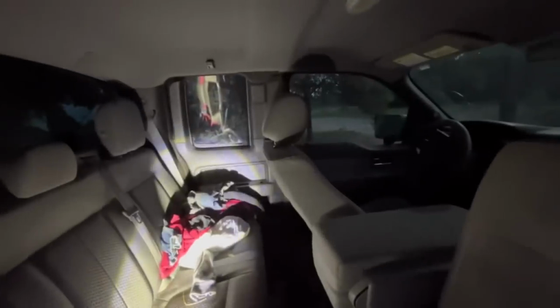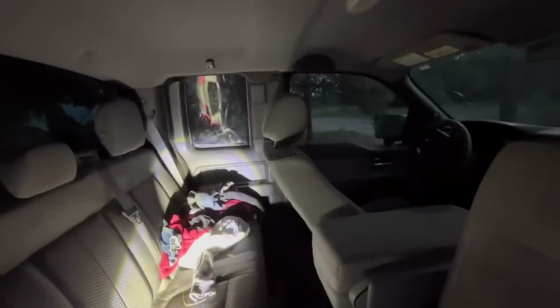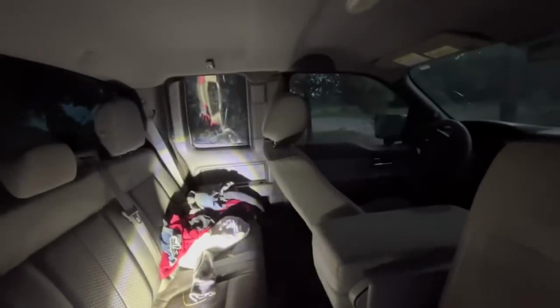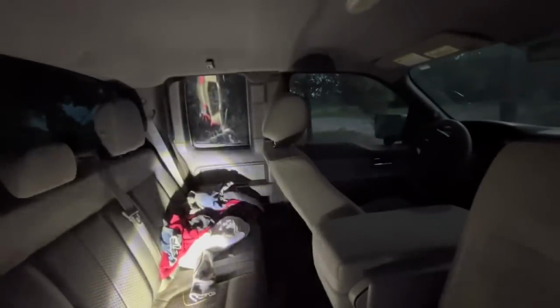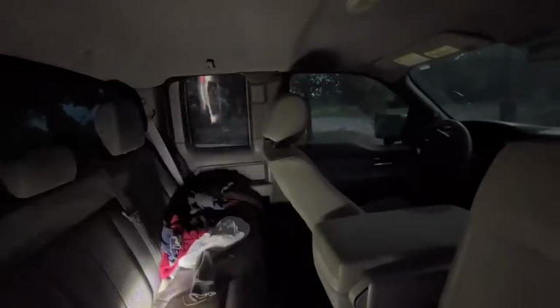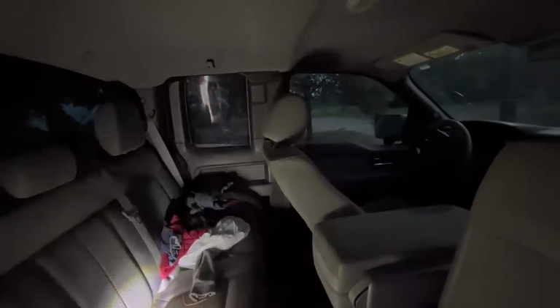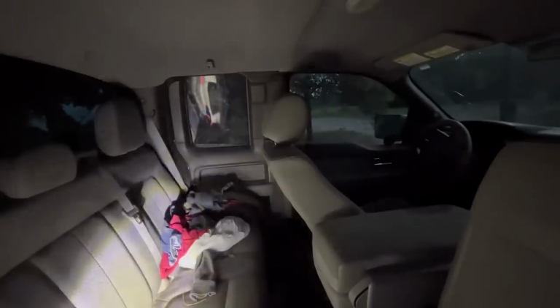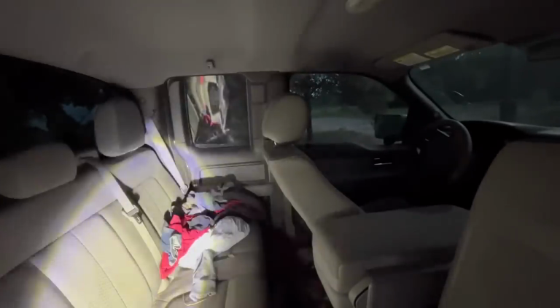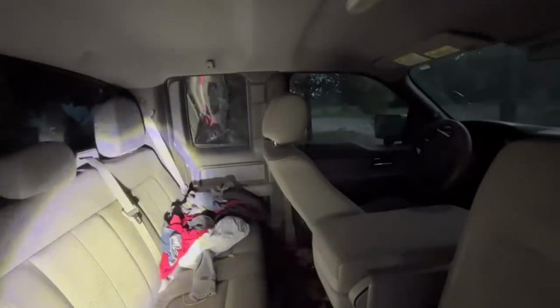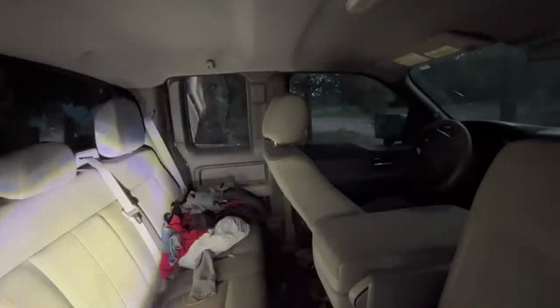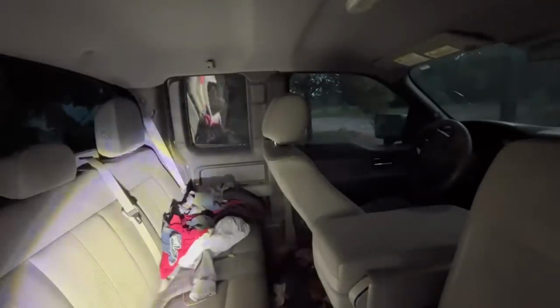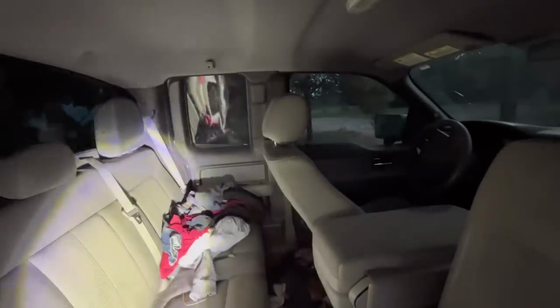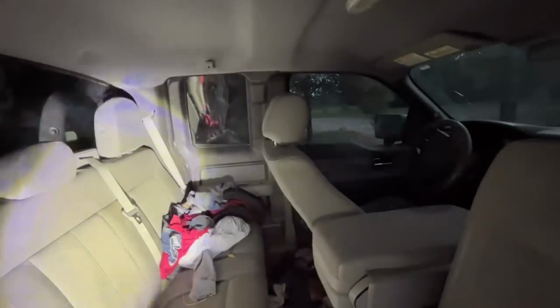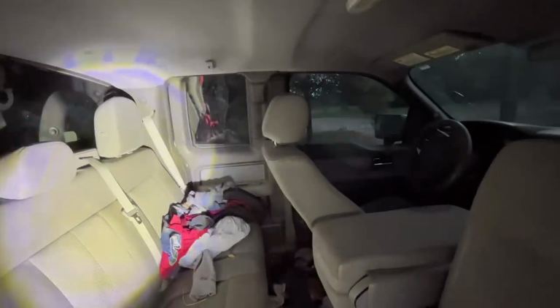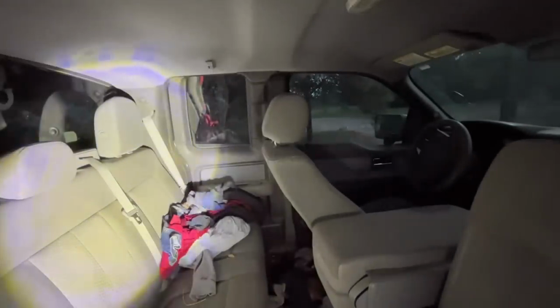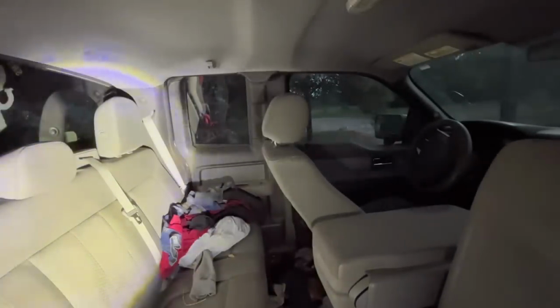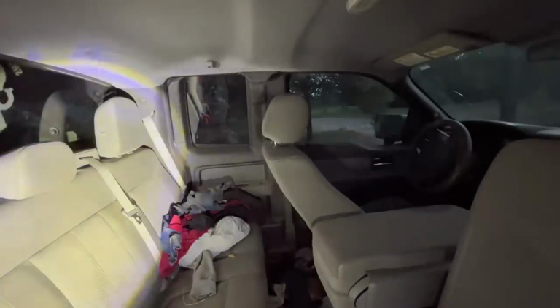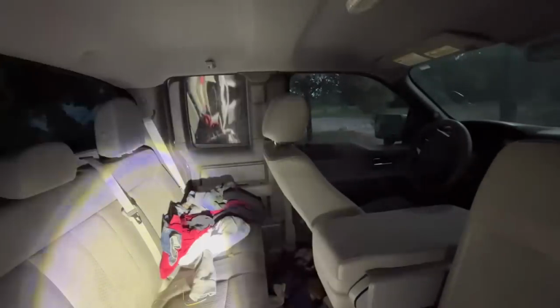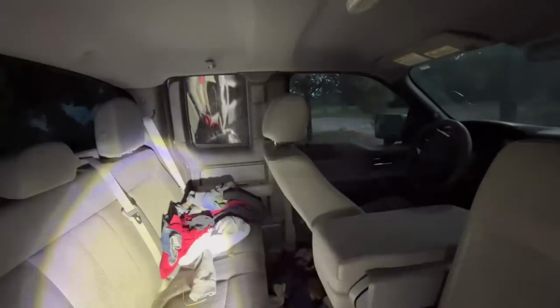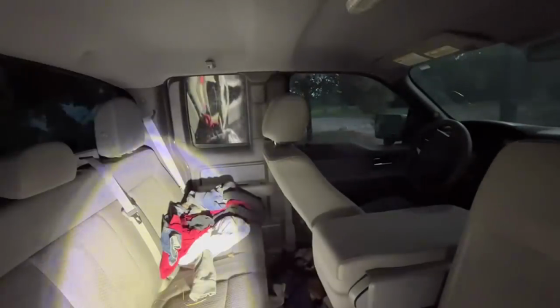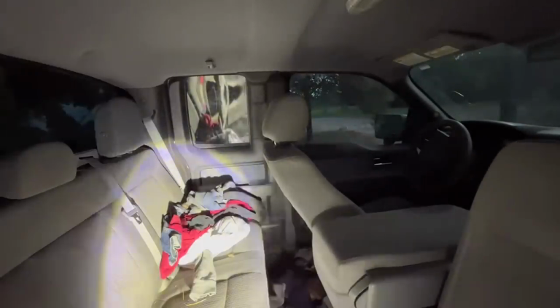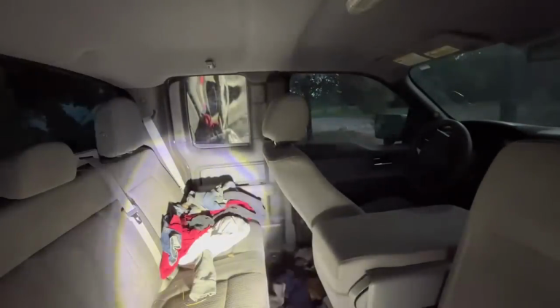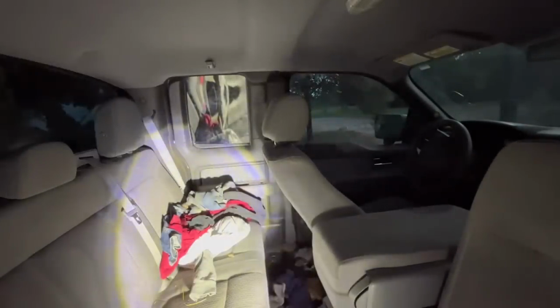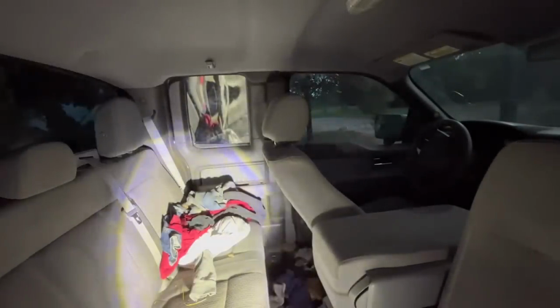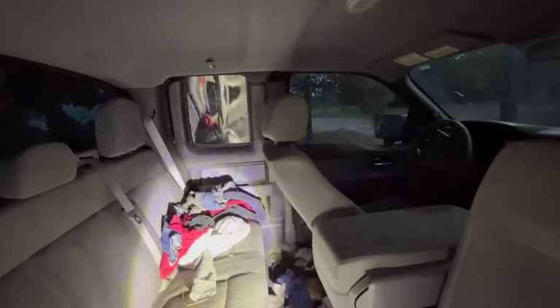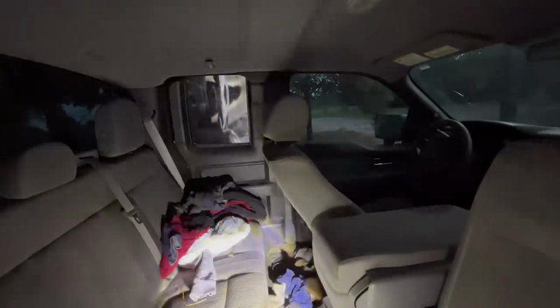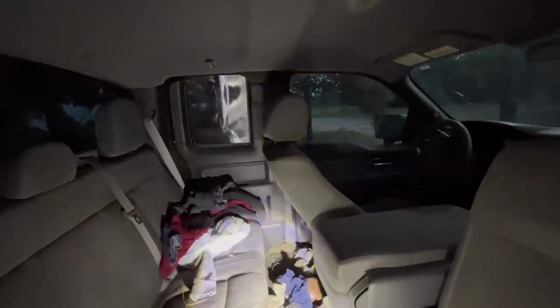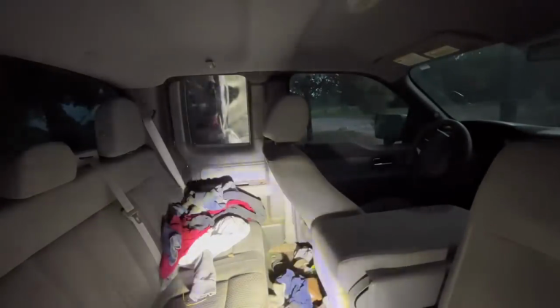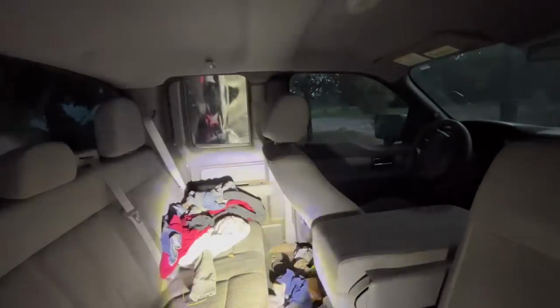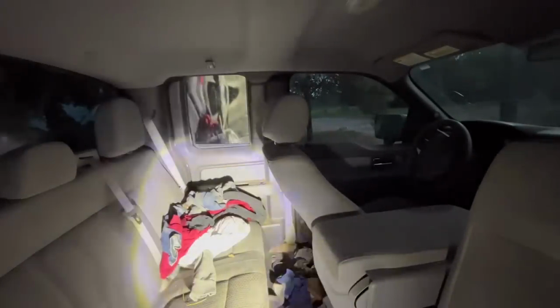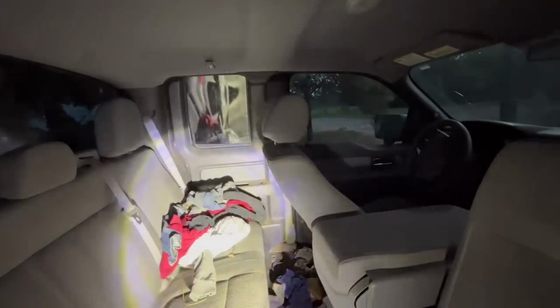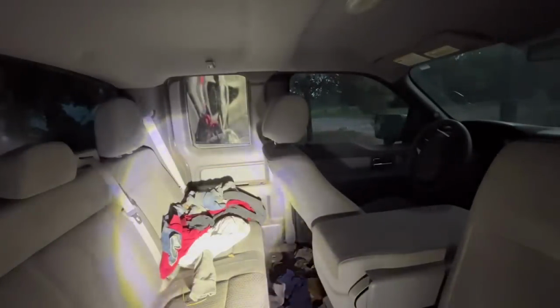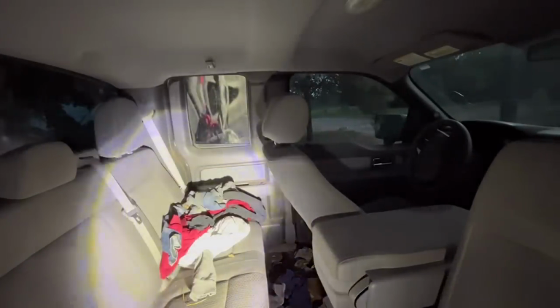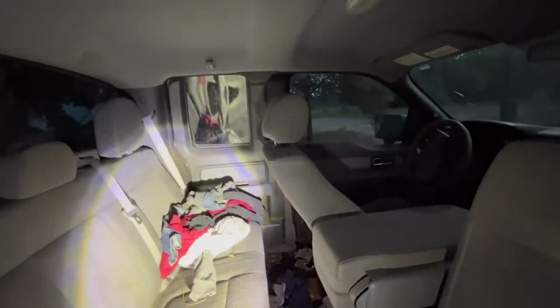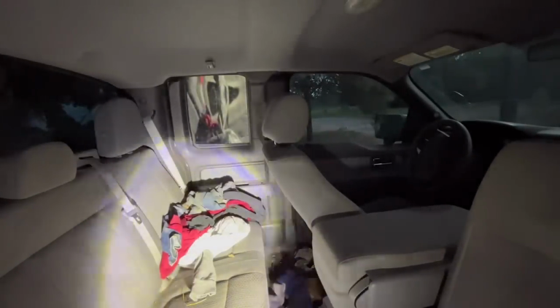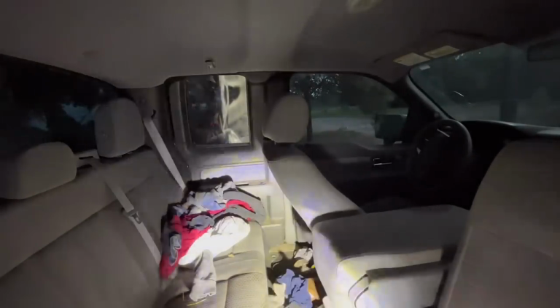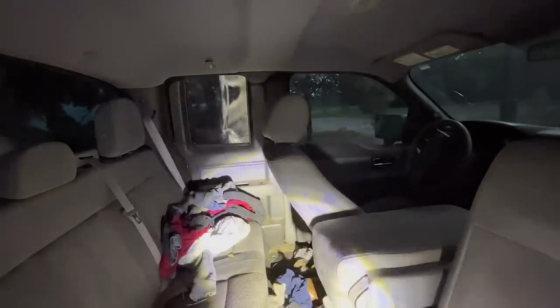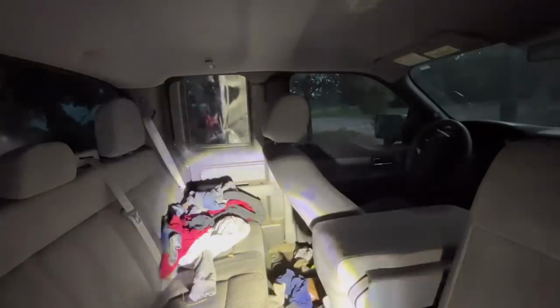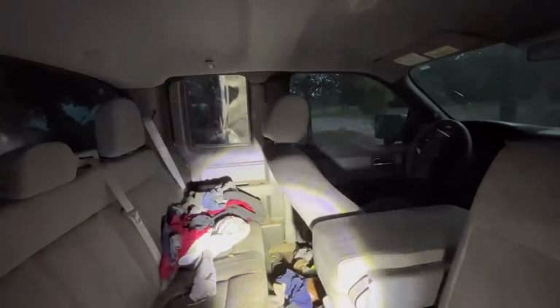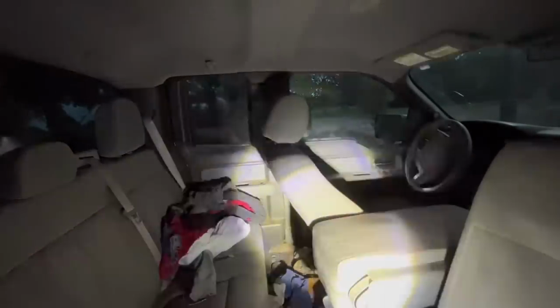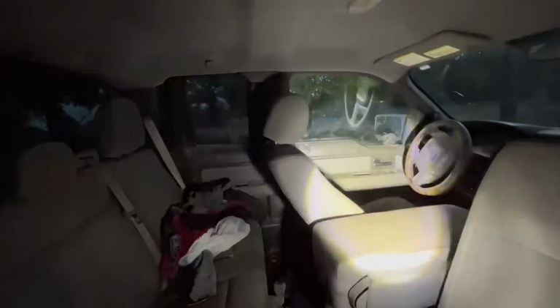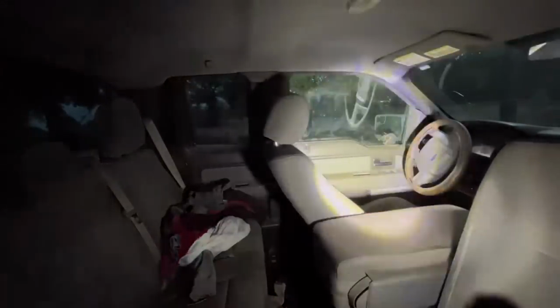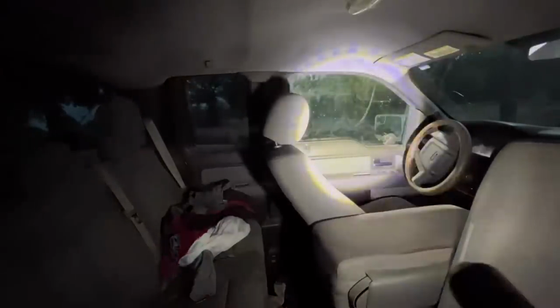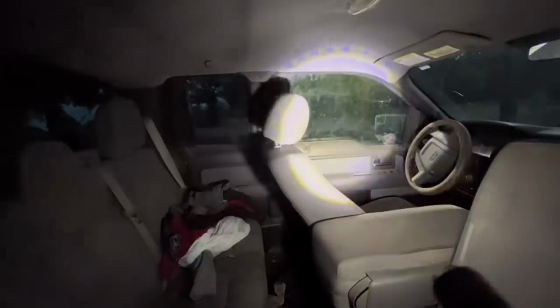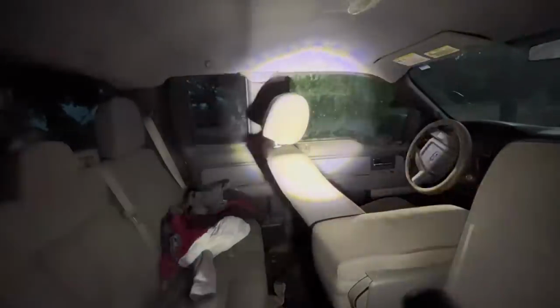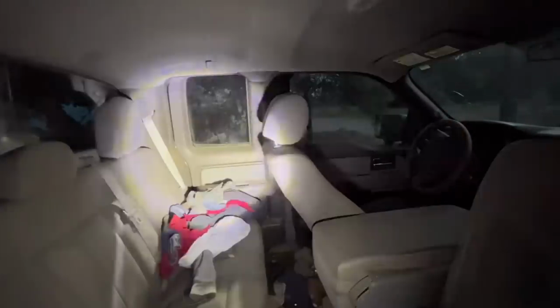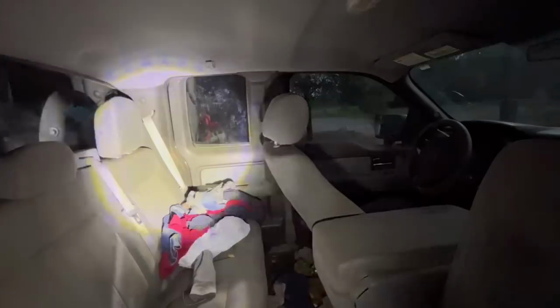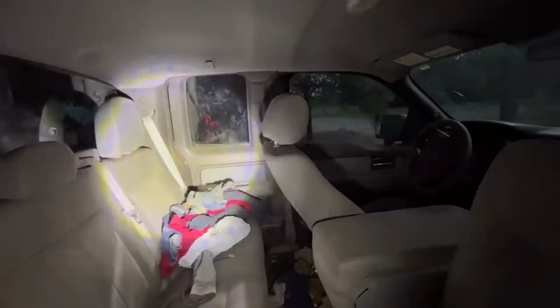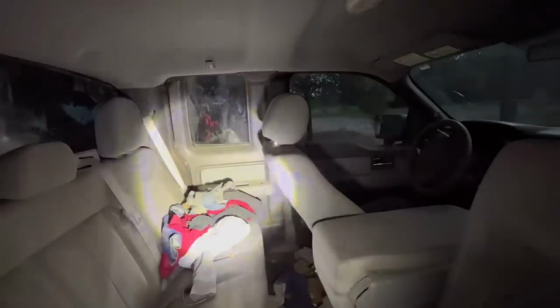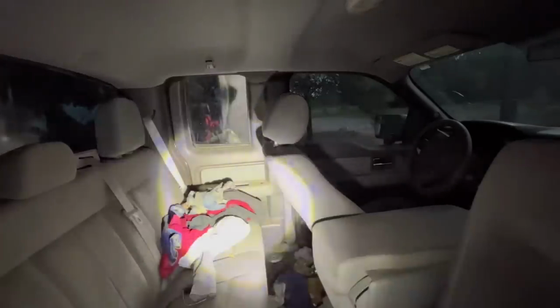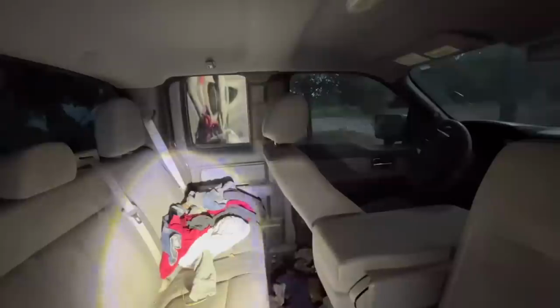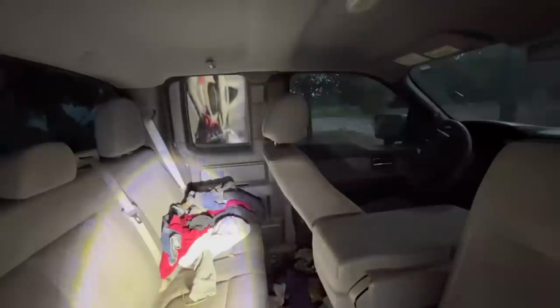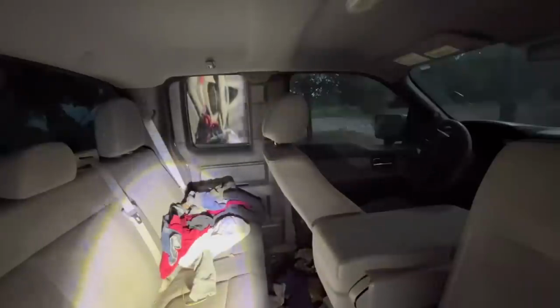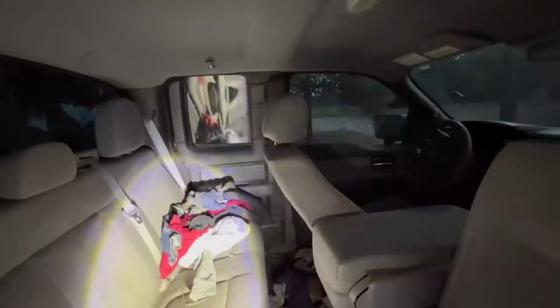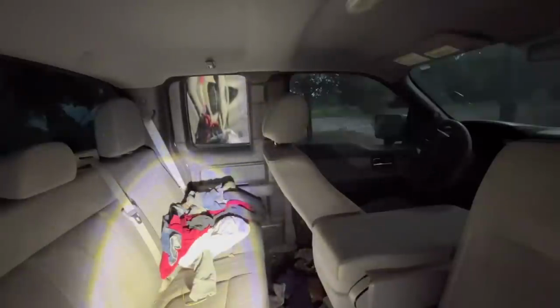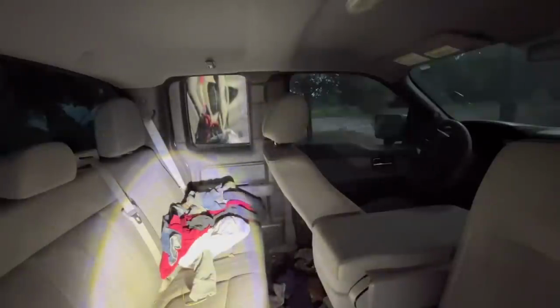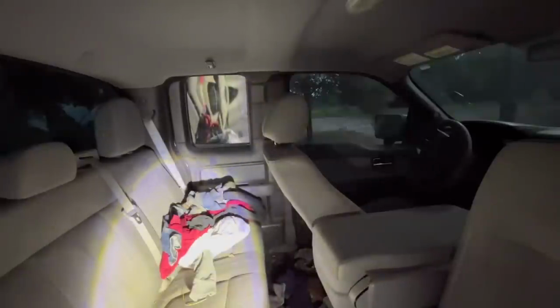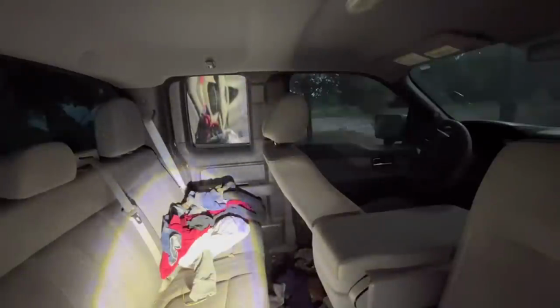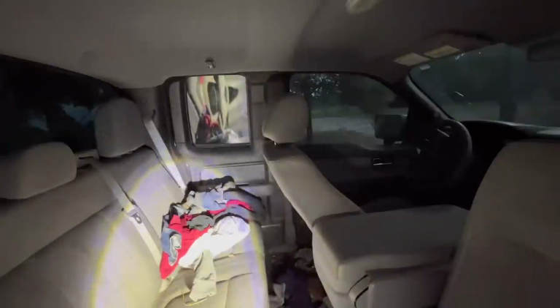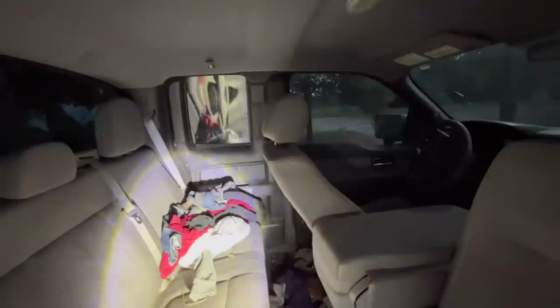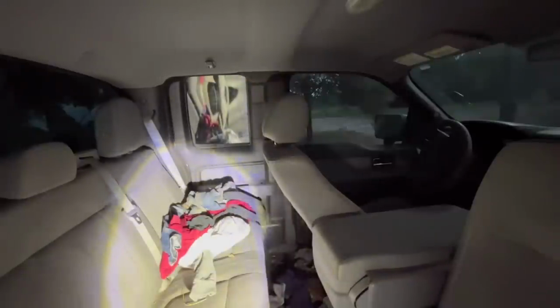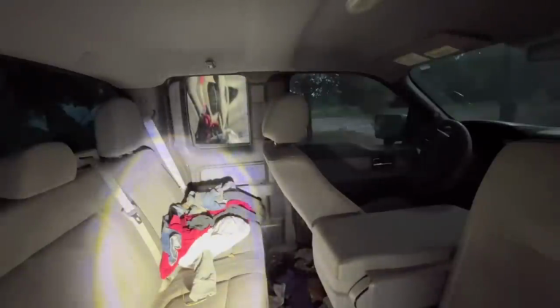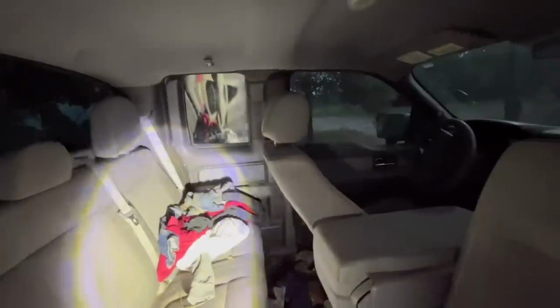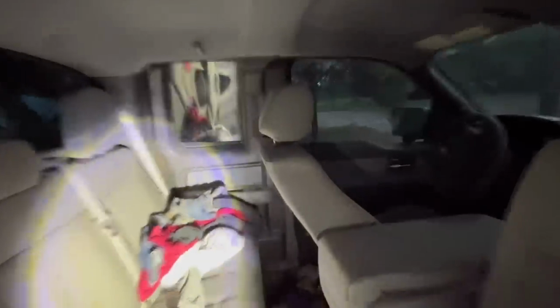All right, so I went to go eat real quick and I went to get my flashlight as well. It's pretty bright. Let me go around to the other side real quick.